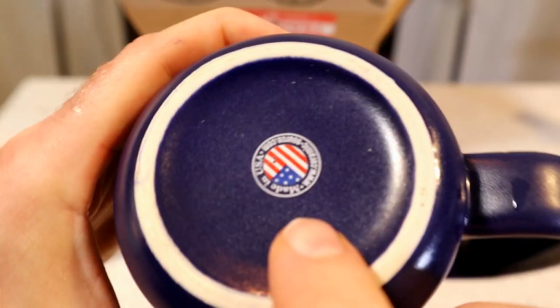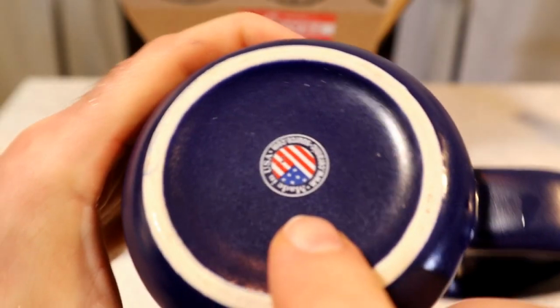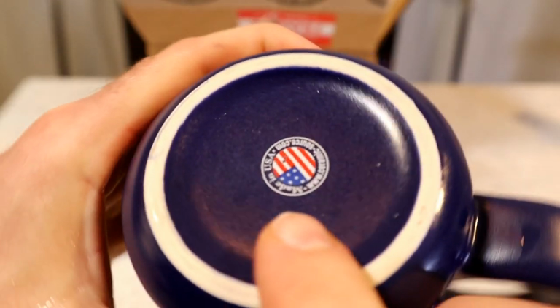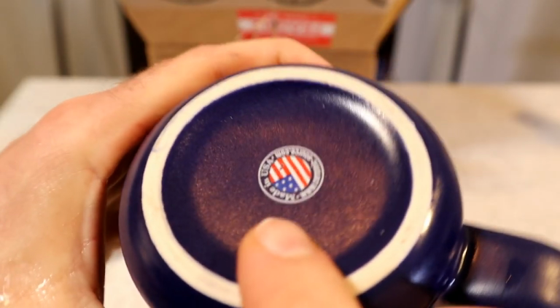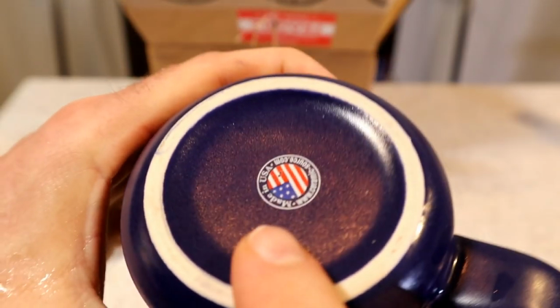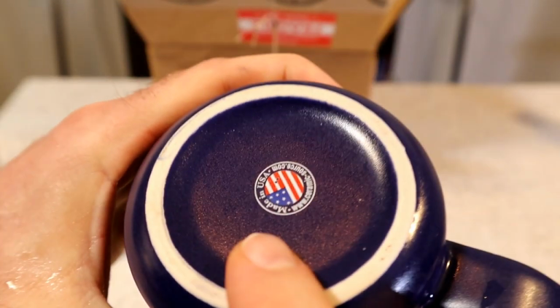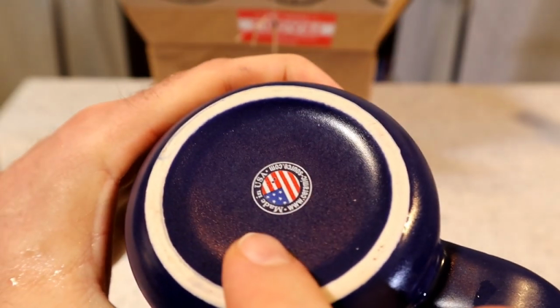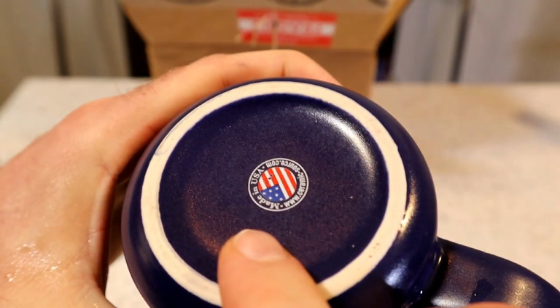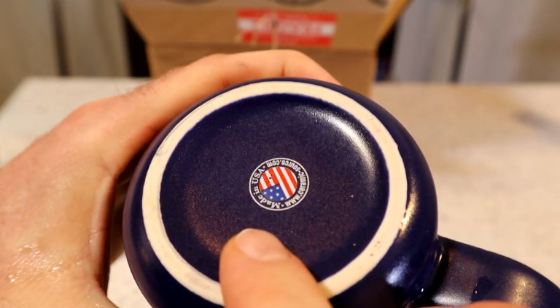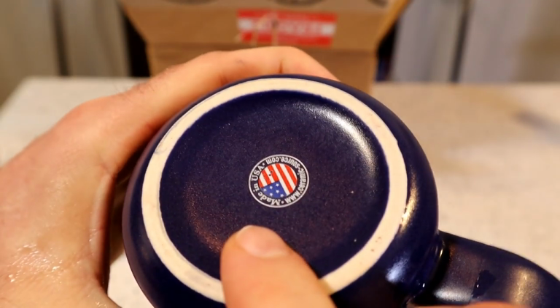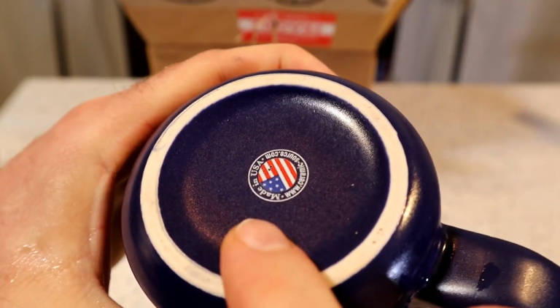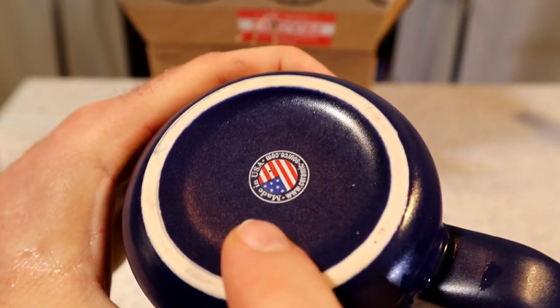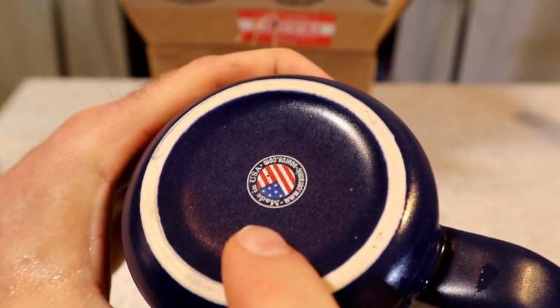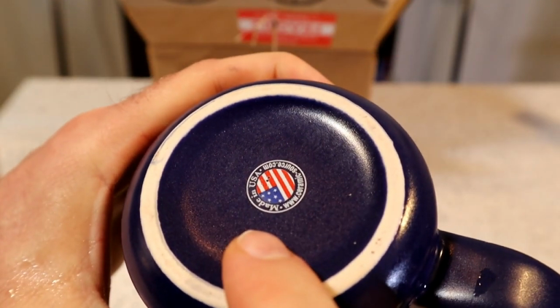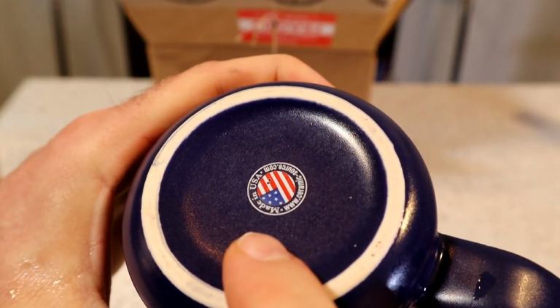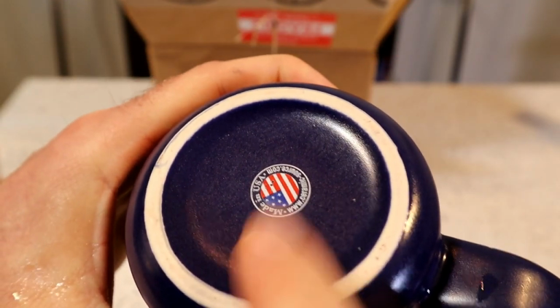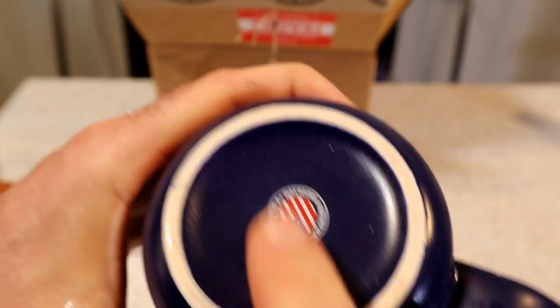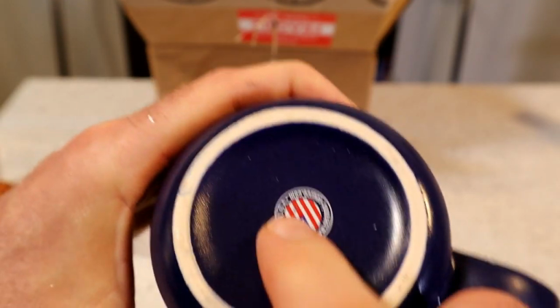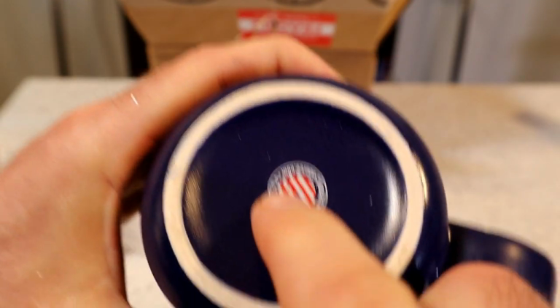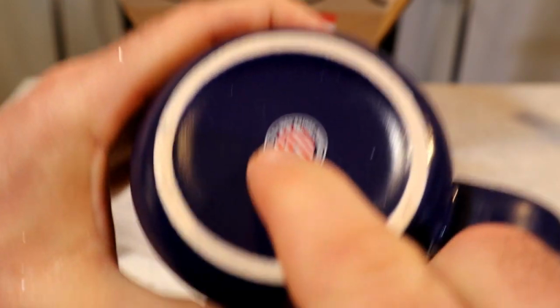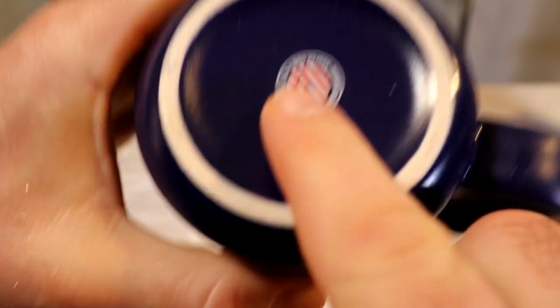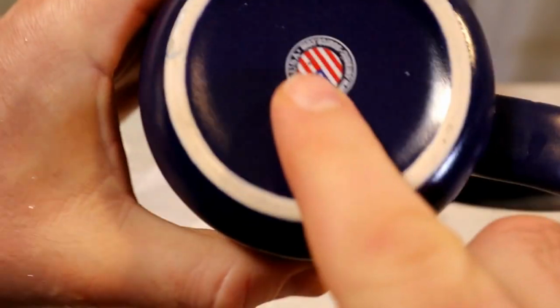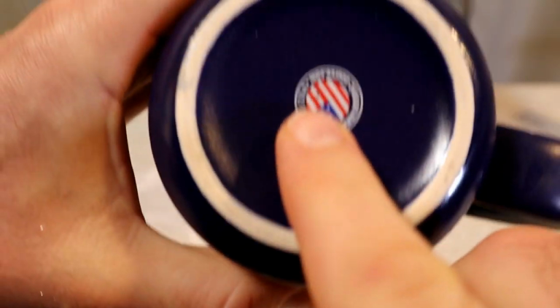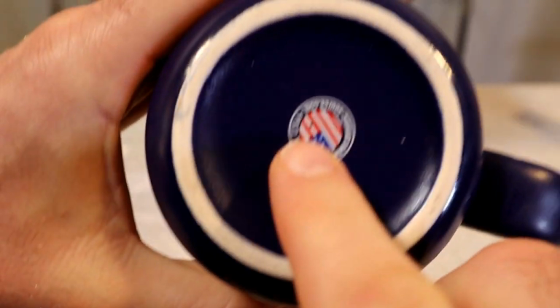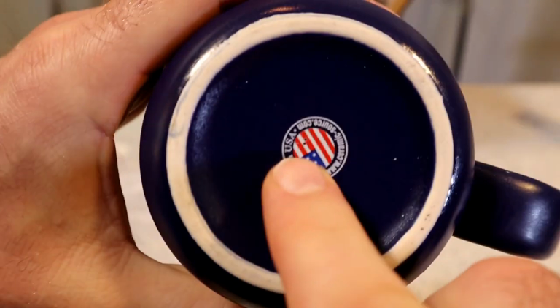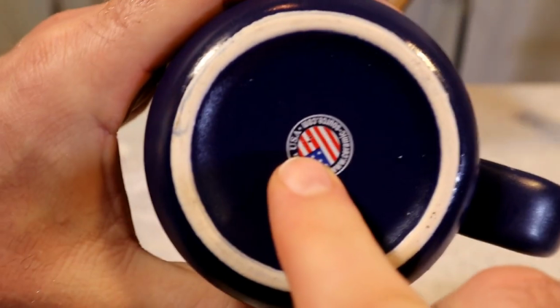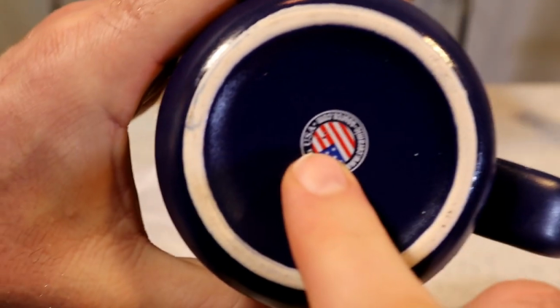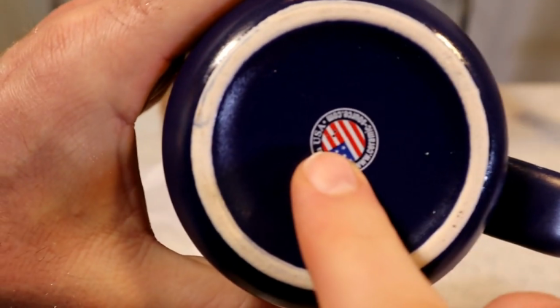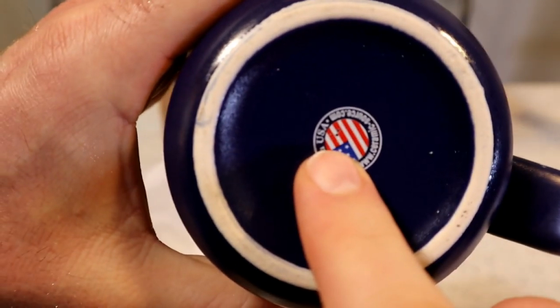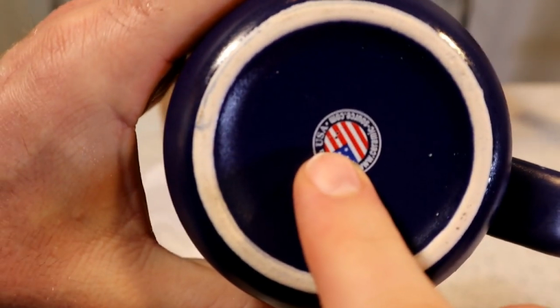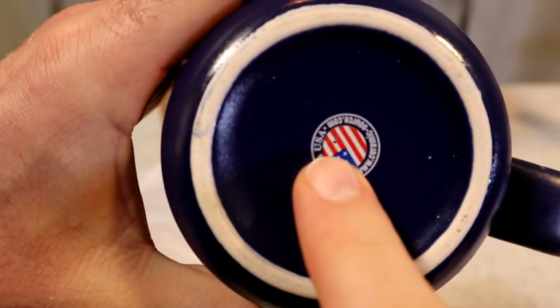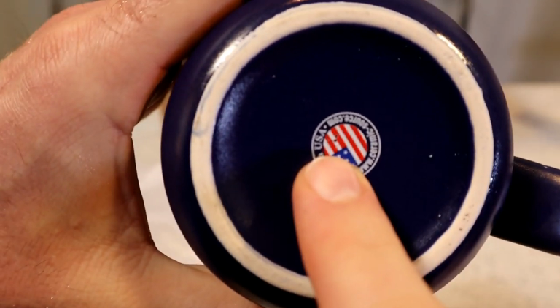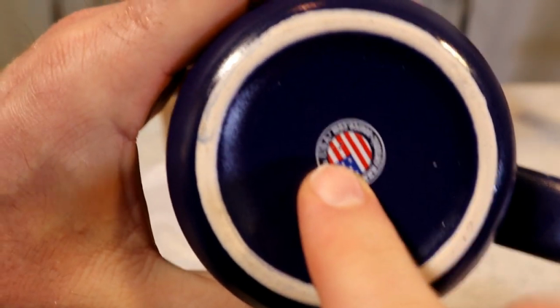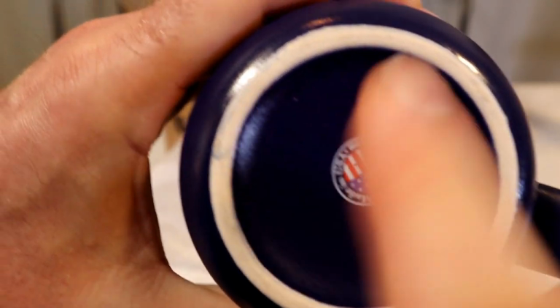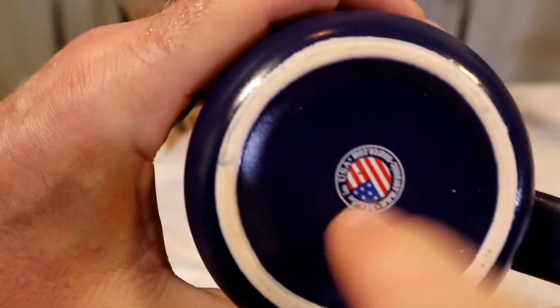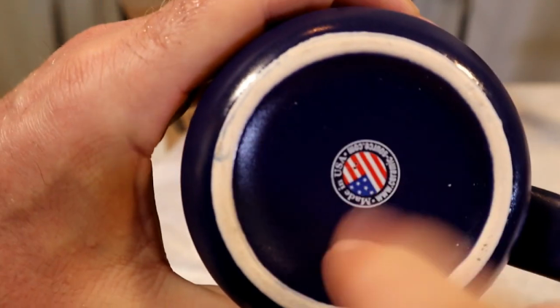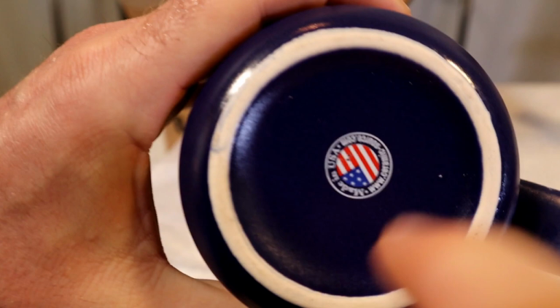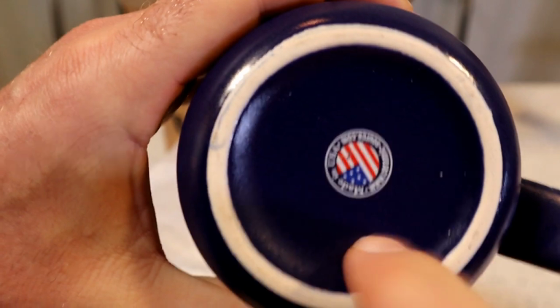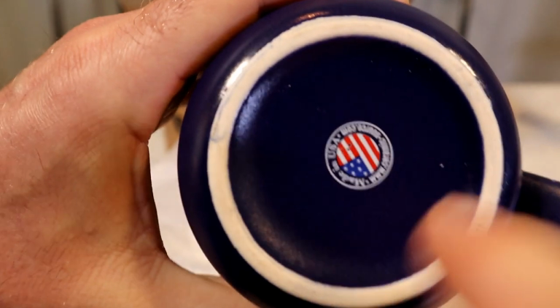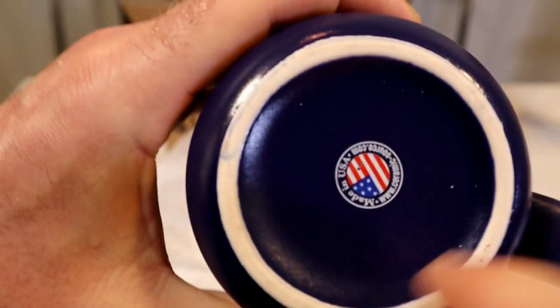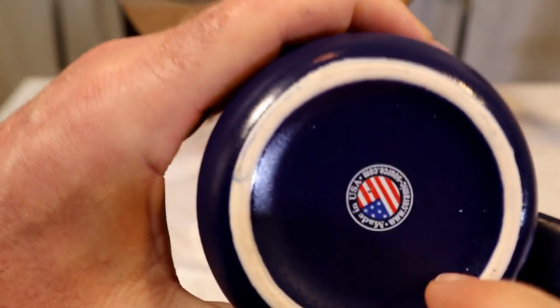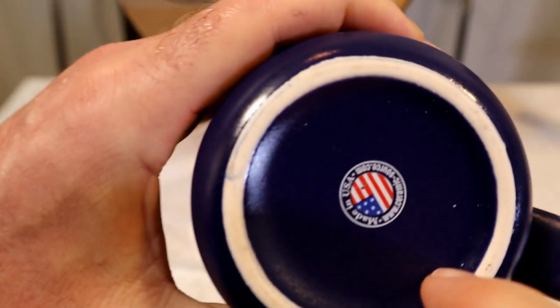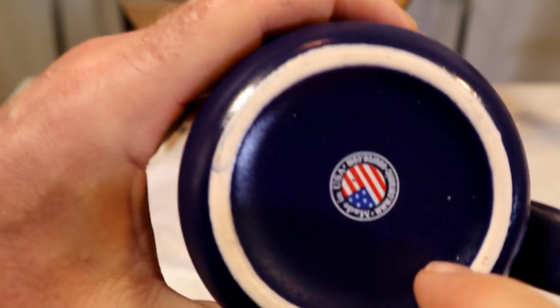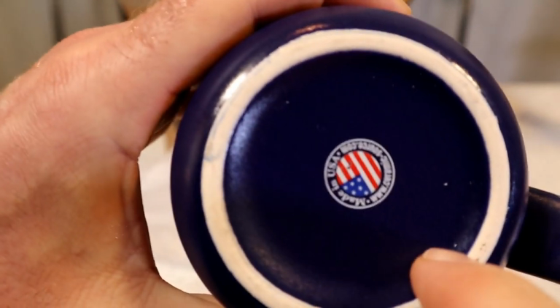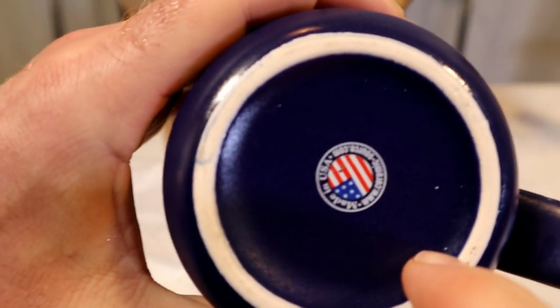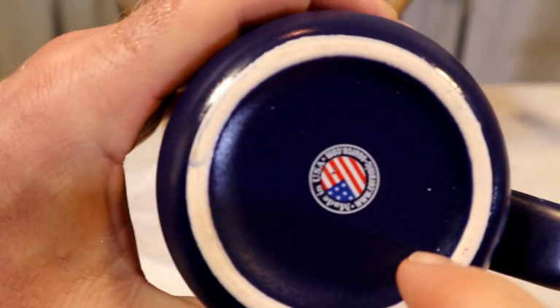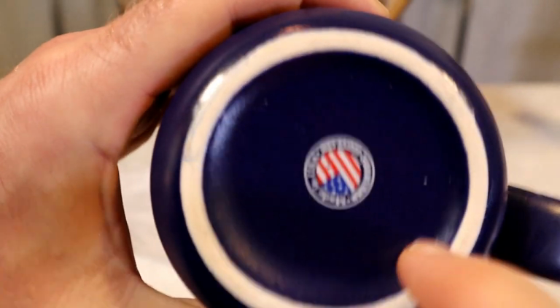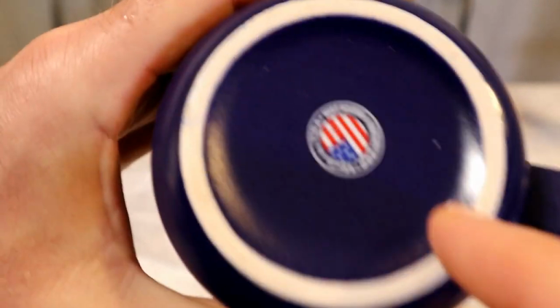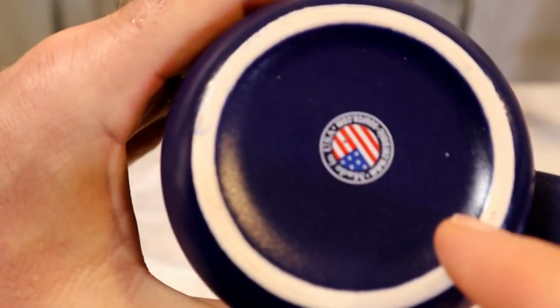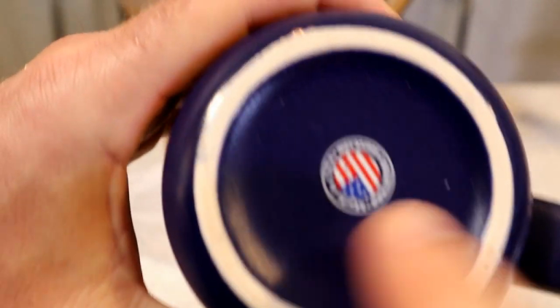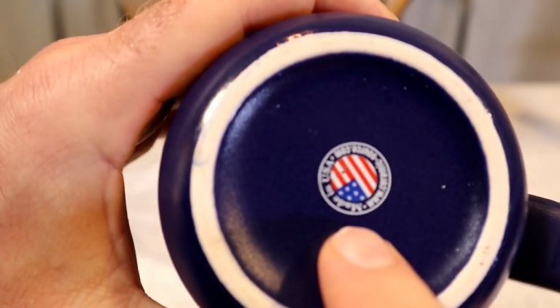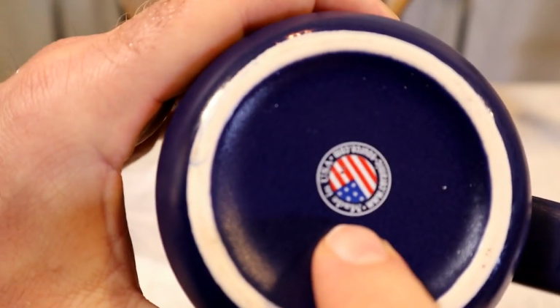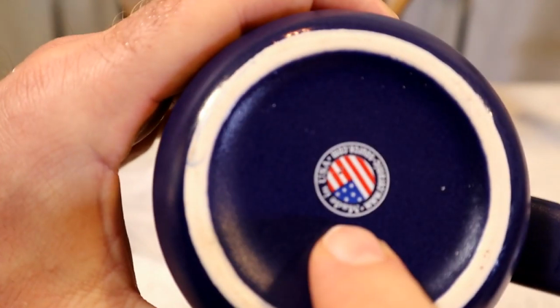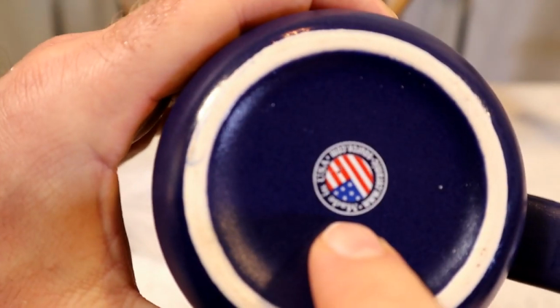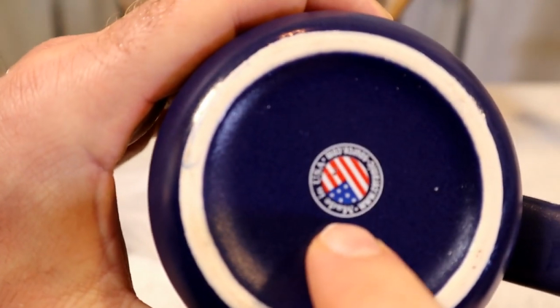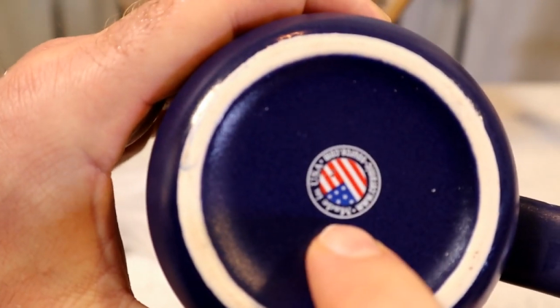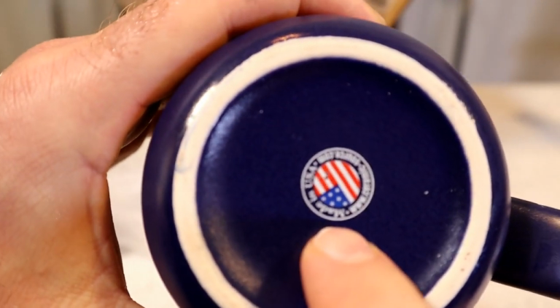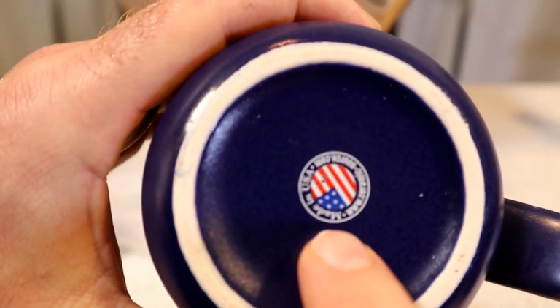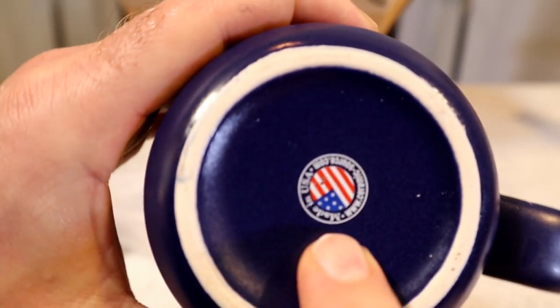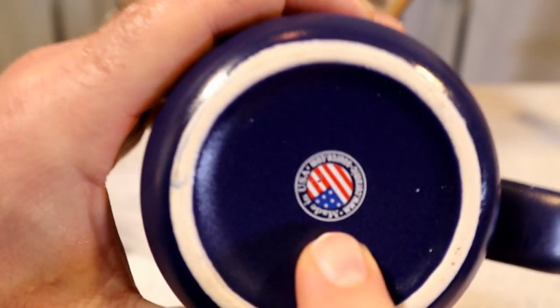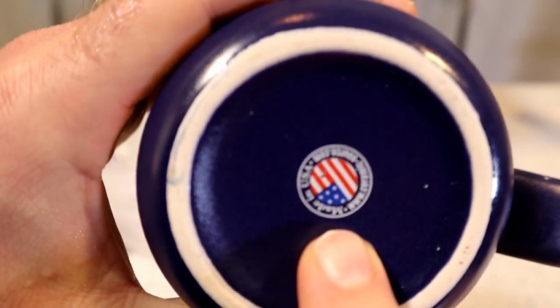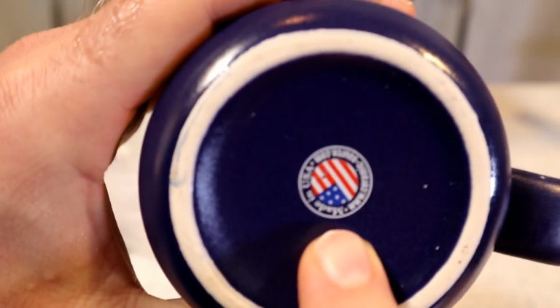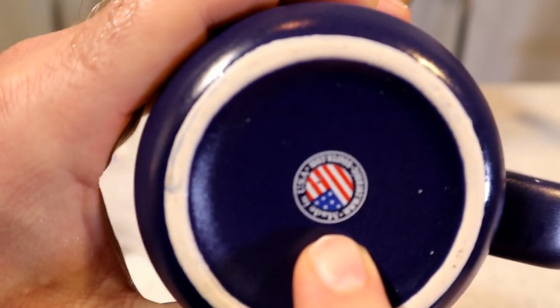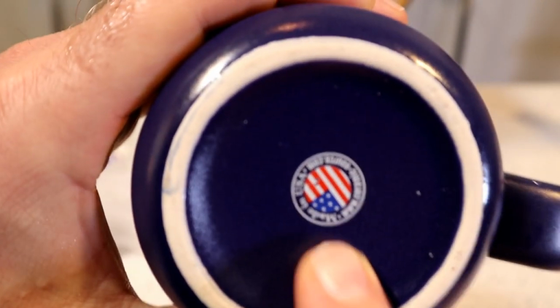So another thing: it is made in the USA, which a lot of coffee cups can't say. That's a pretty cool feature right there.